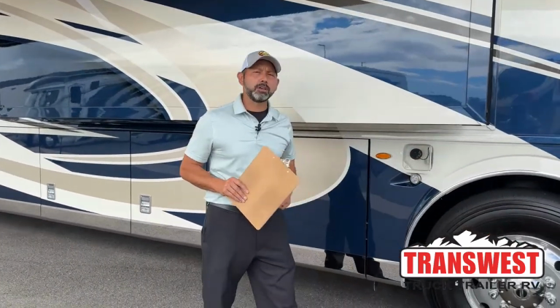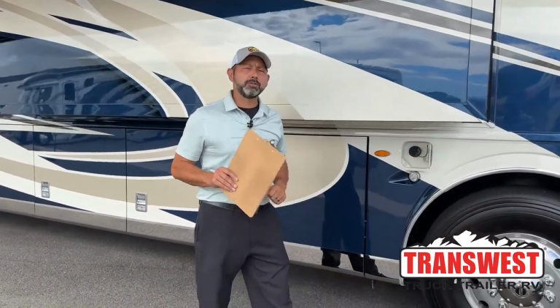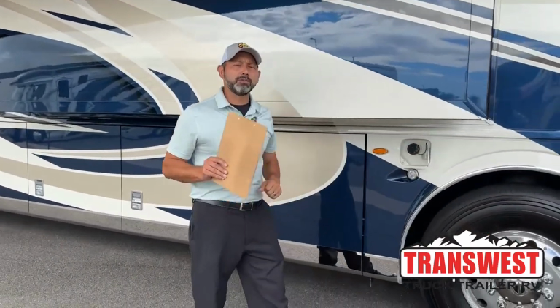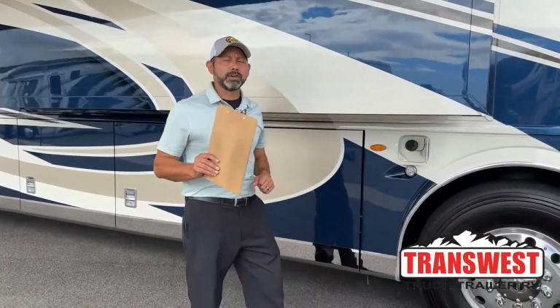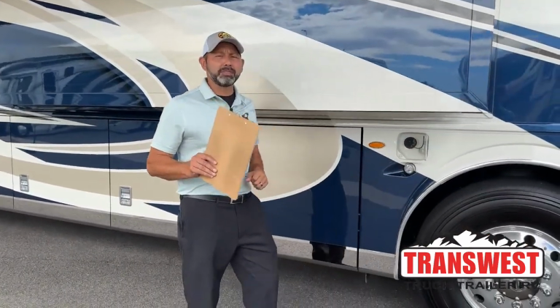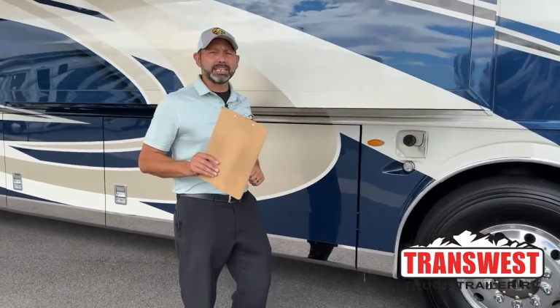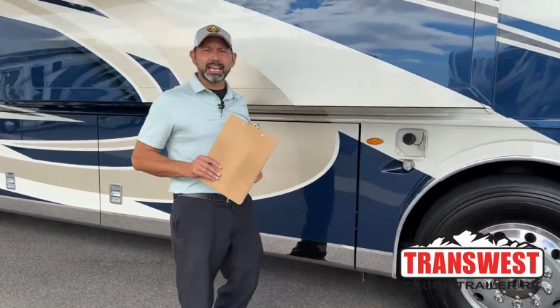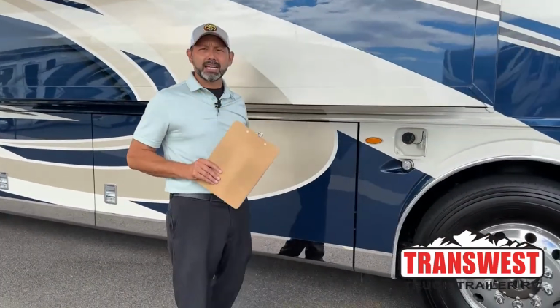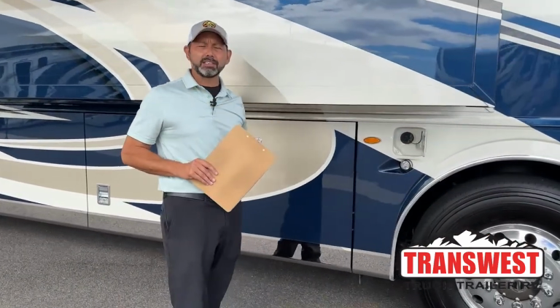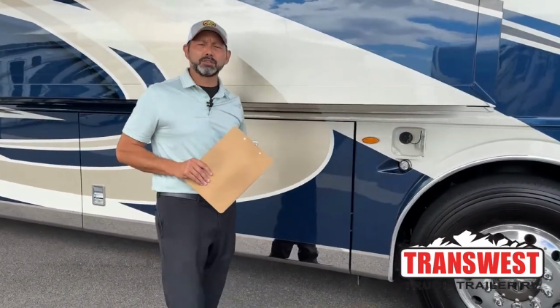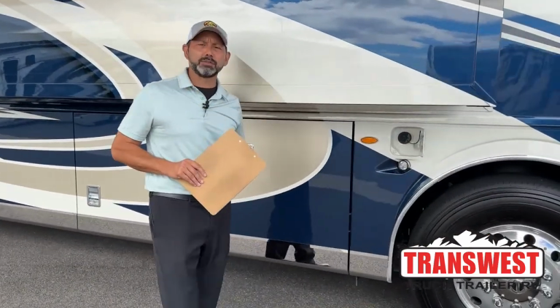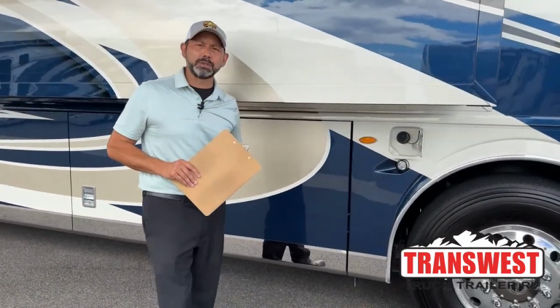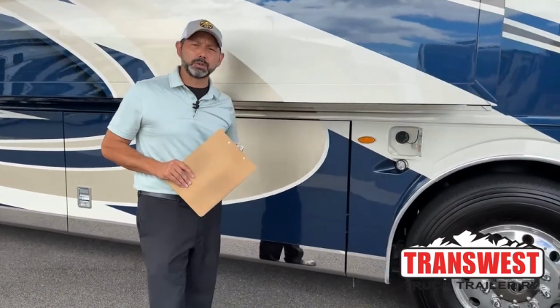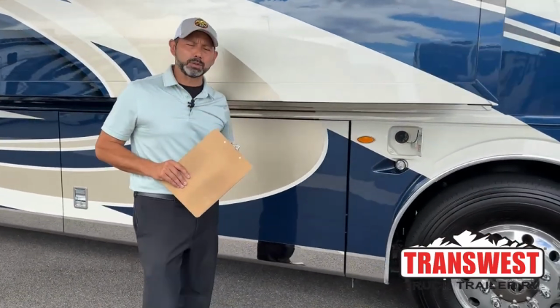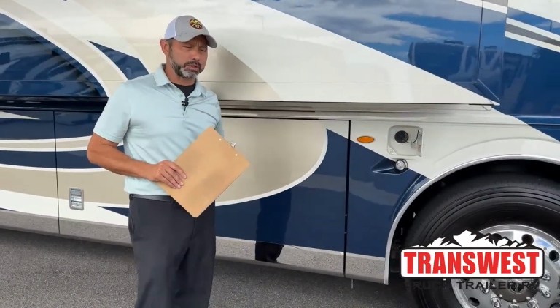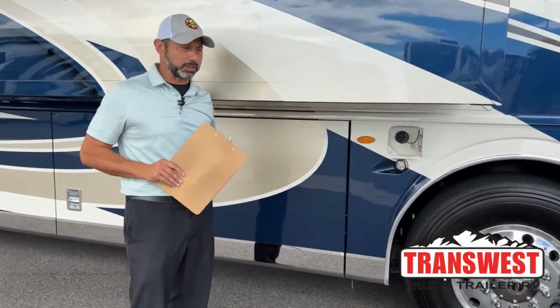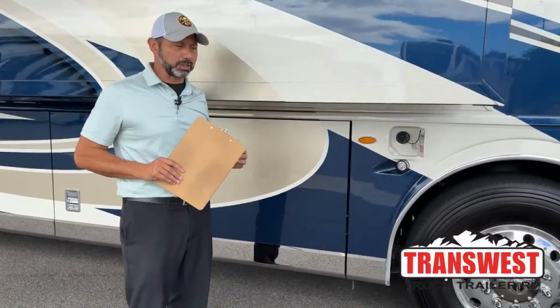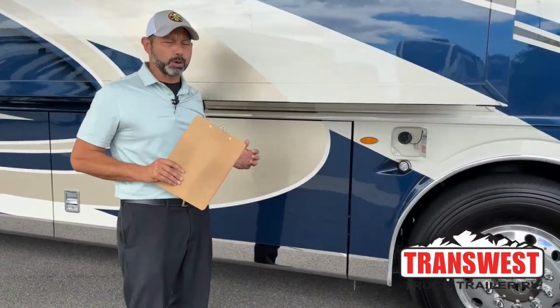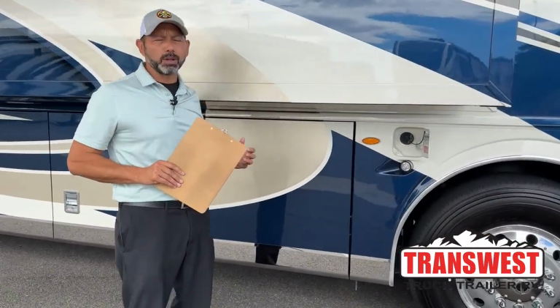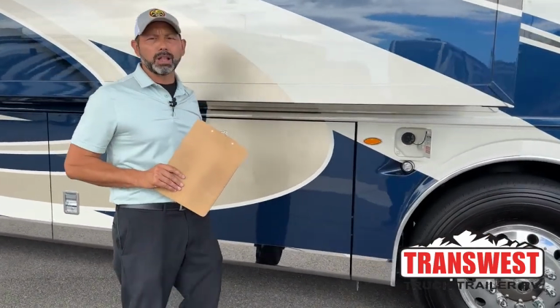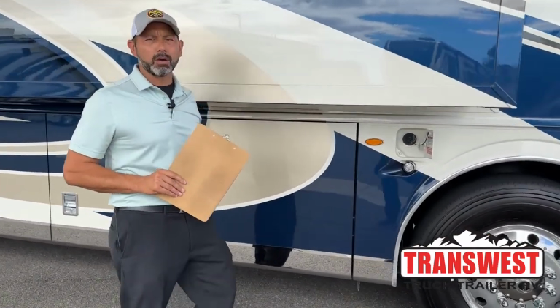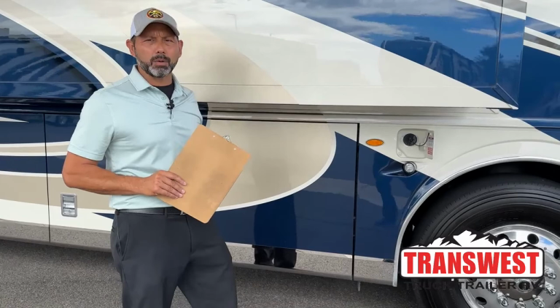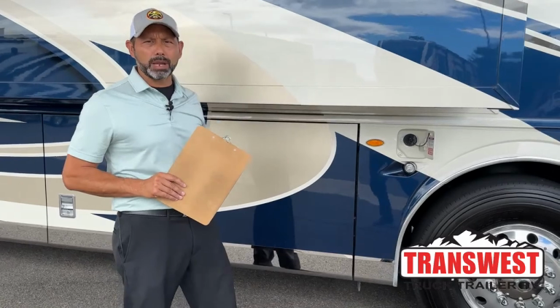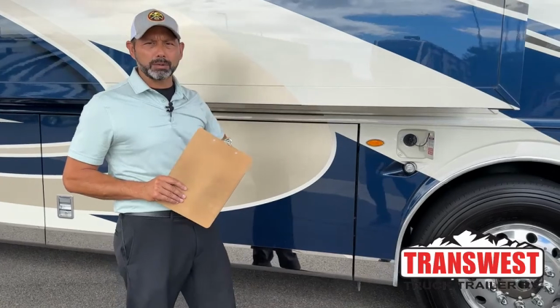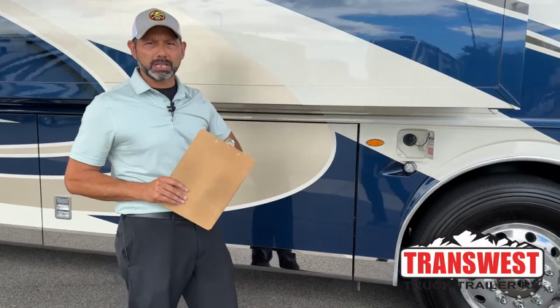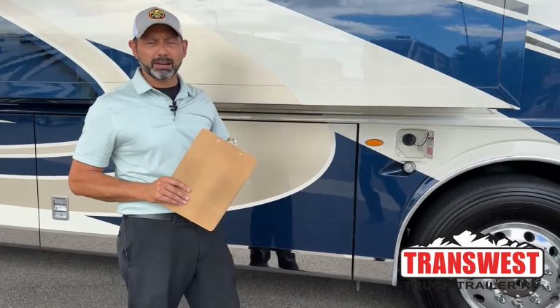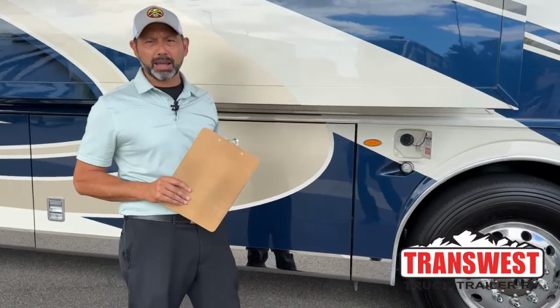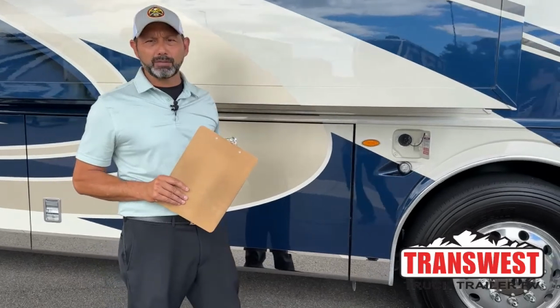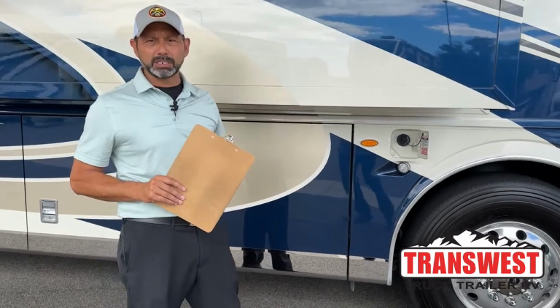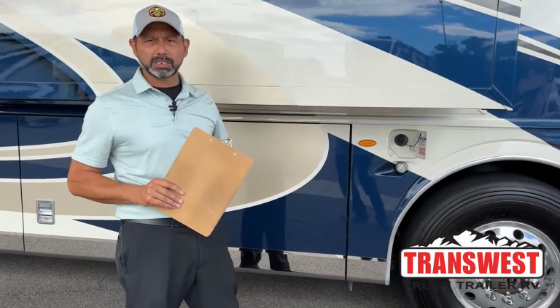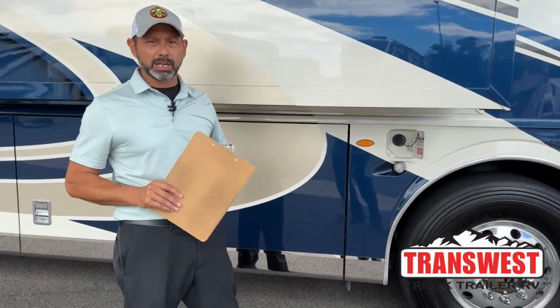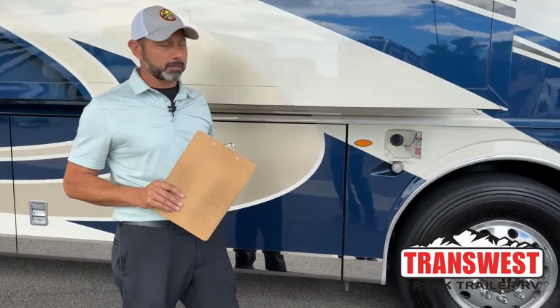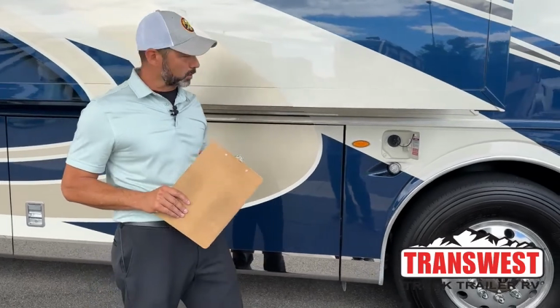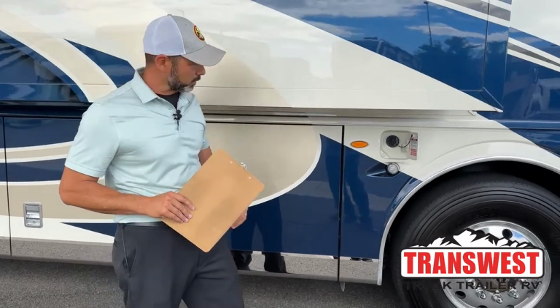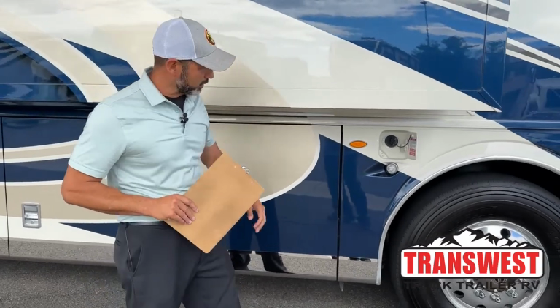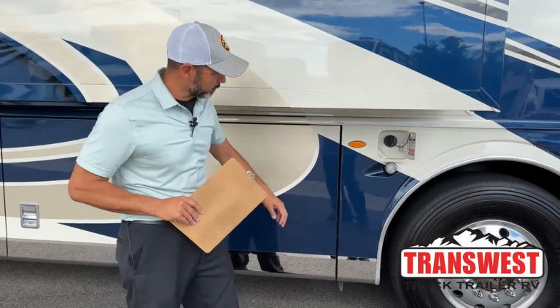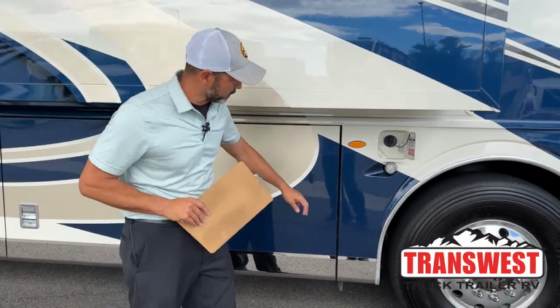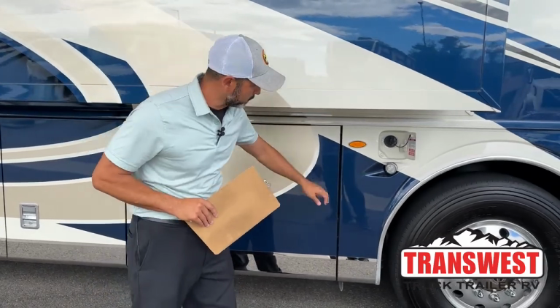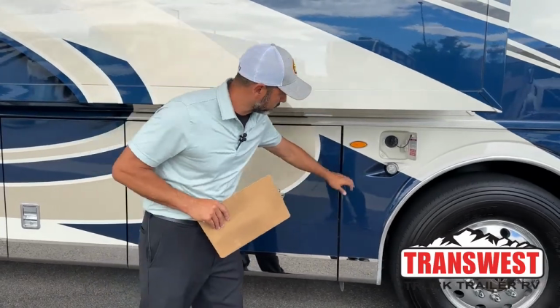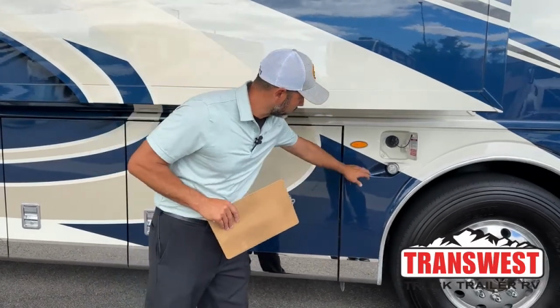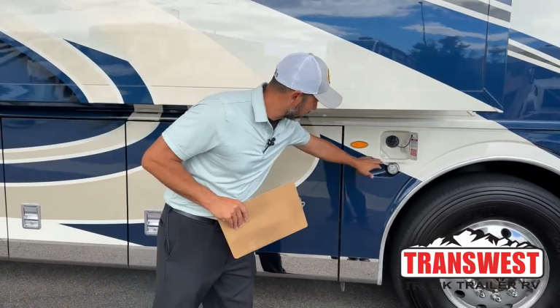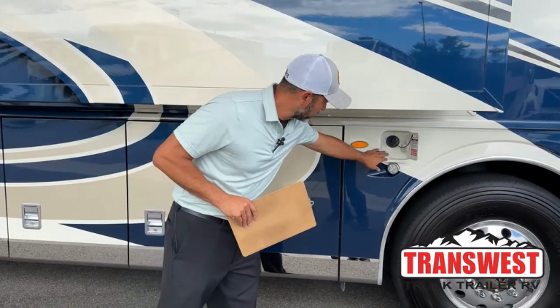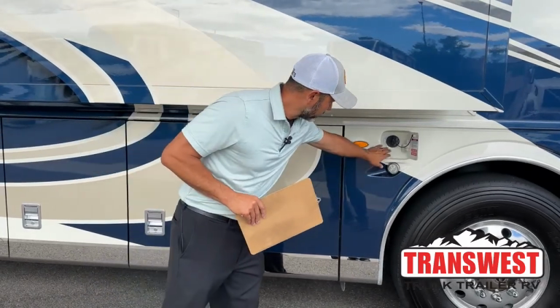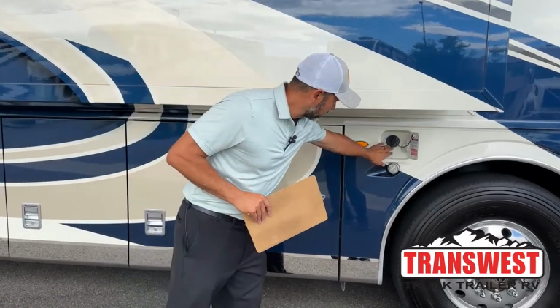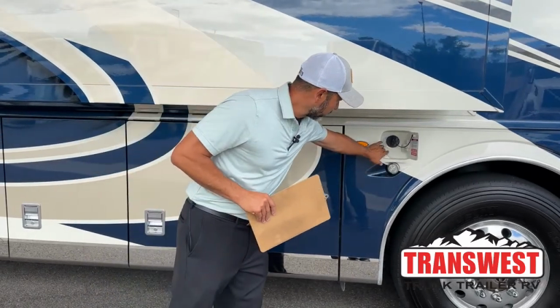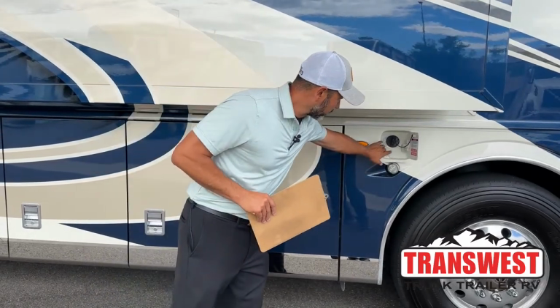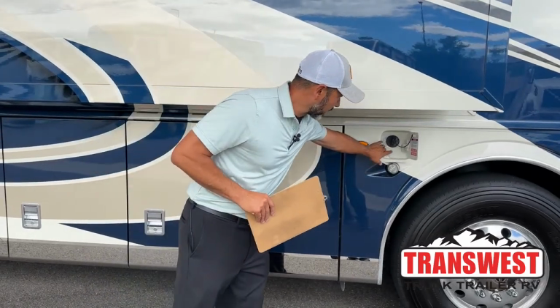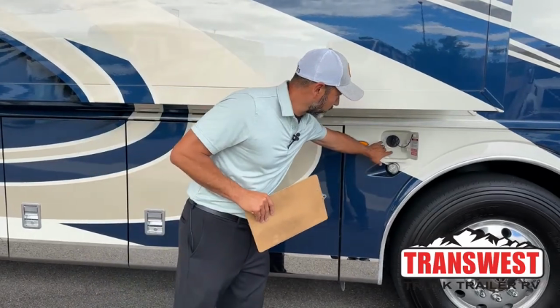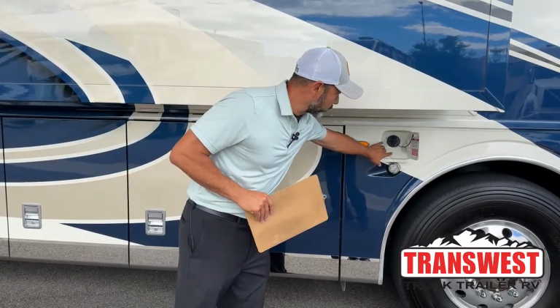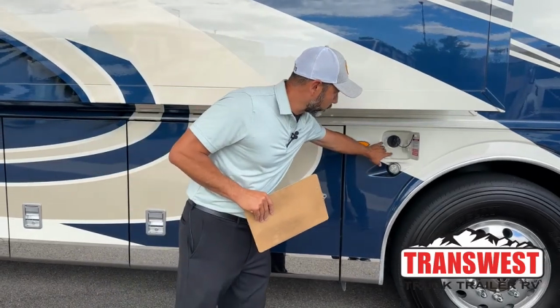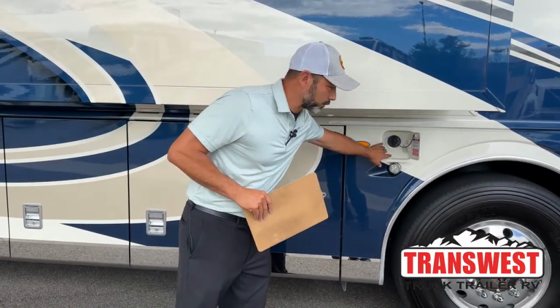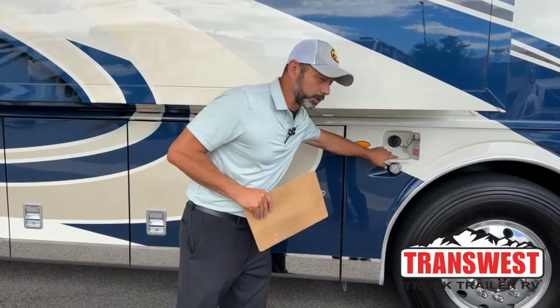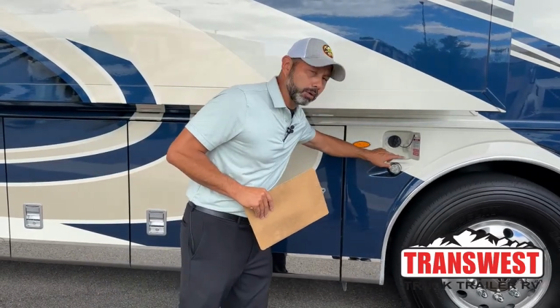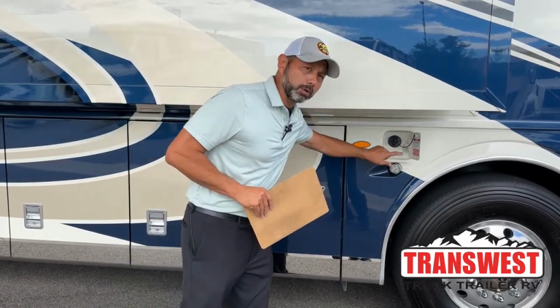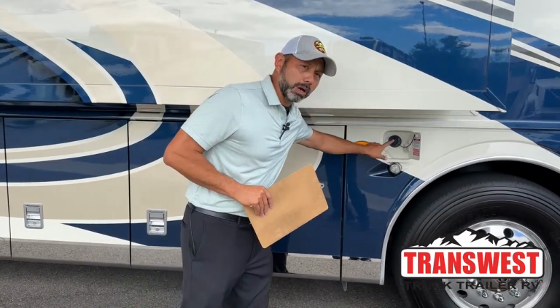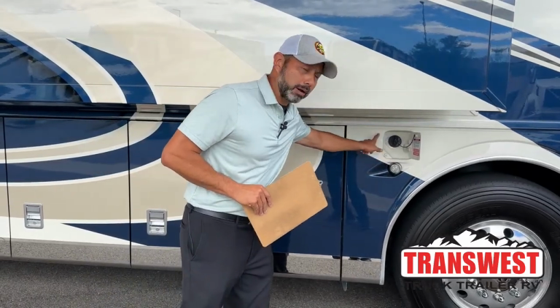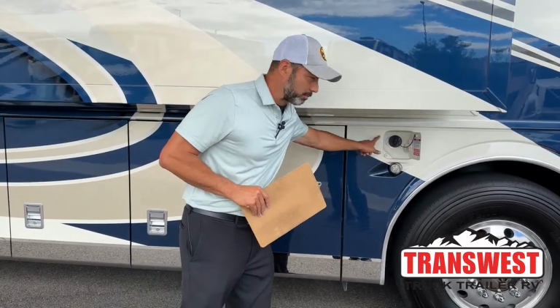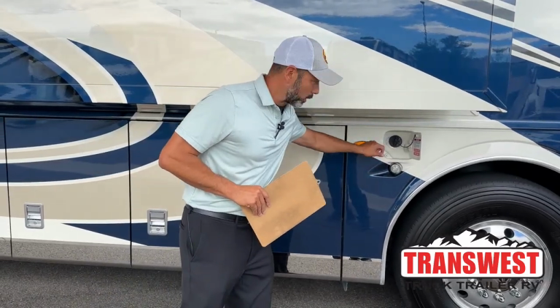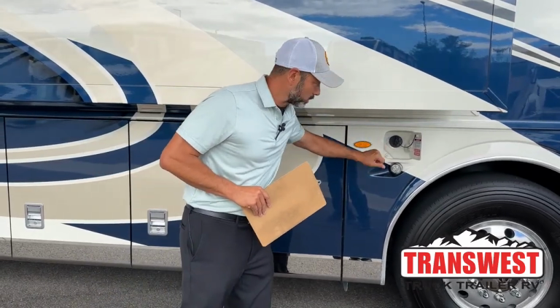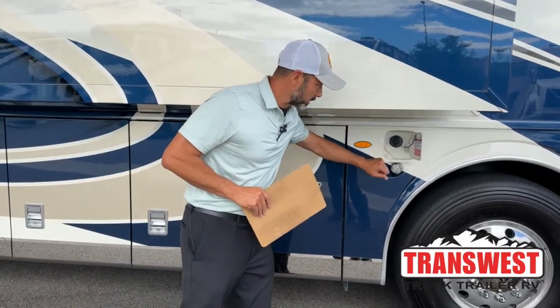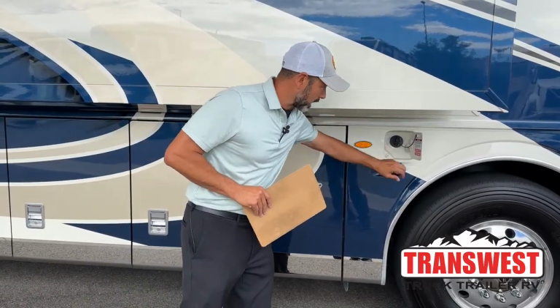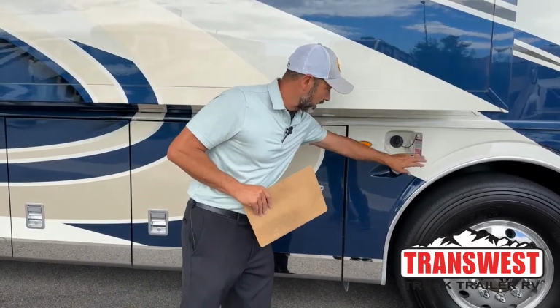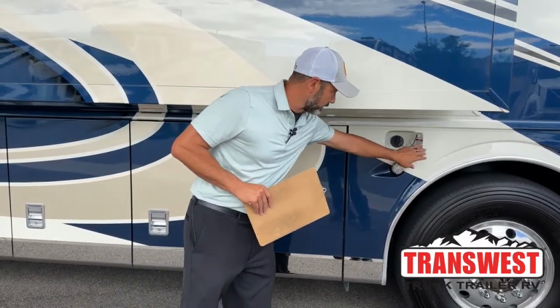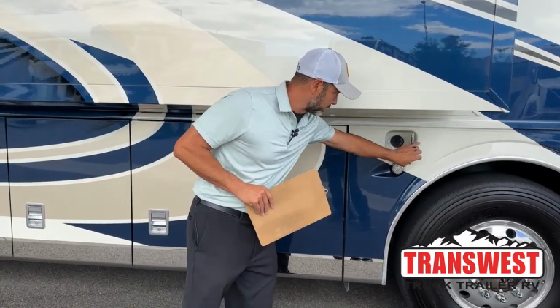It has 150 gallons of fuel so you can go a long way without having to stop to refuel. You've got dual fuel fill on both sides.